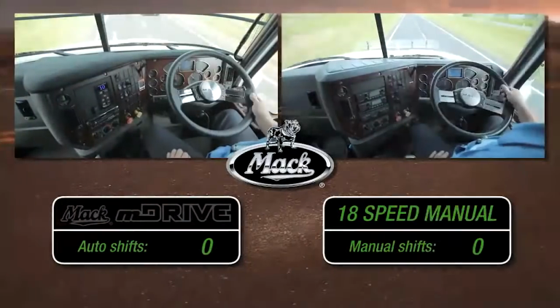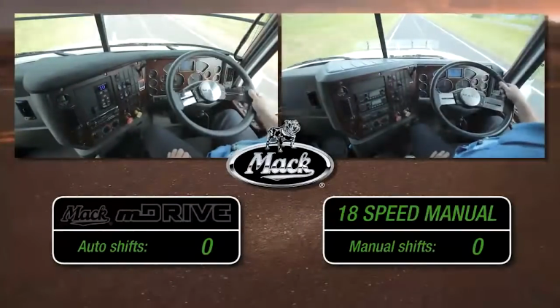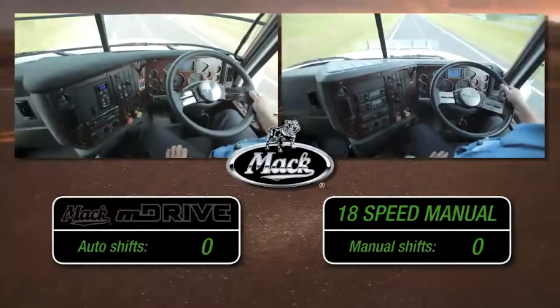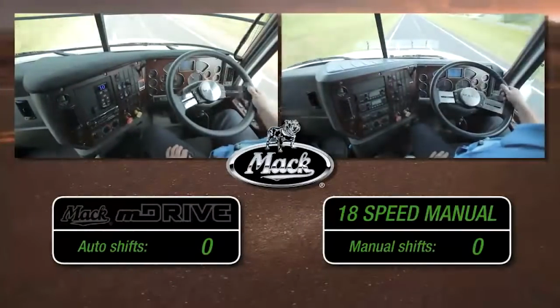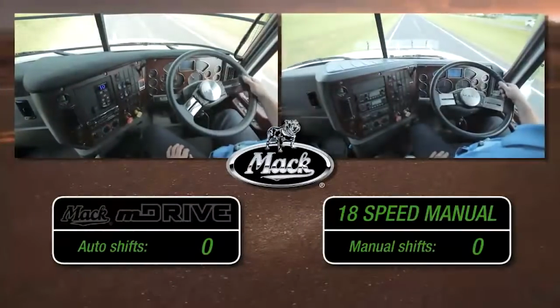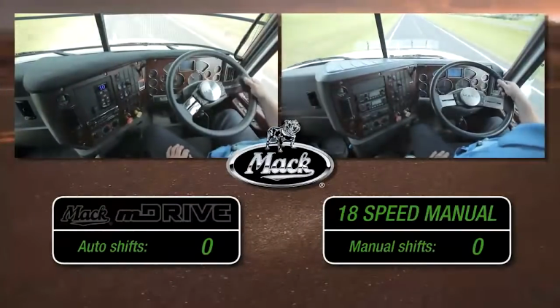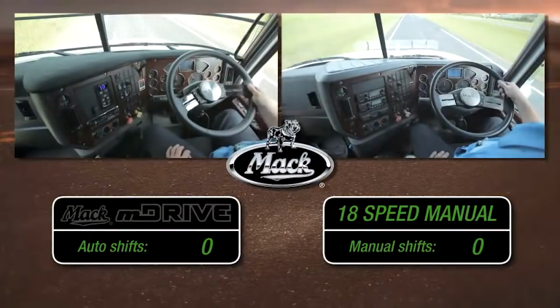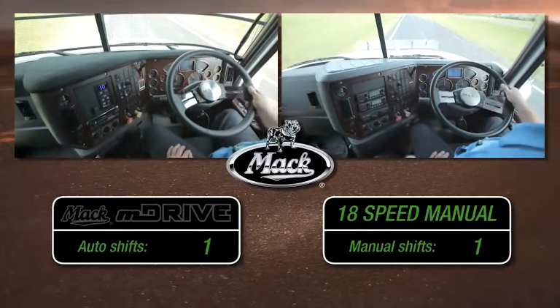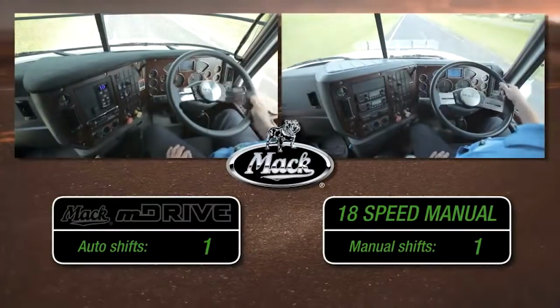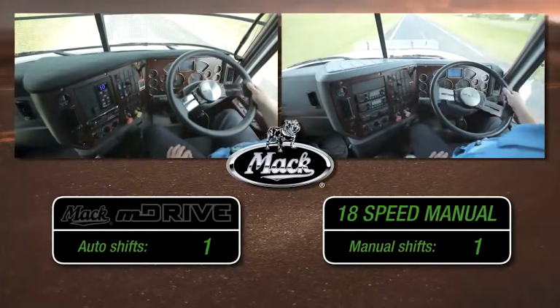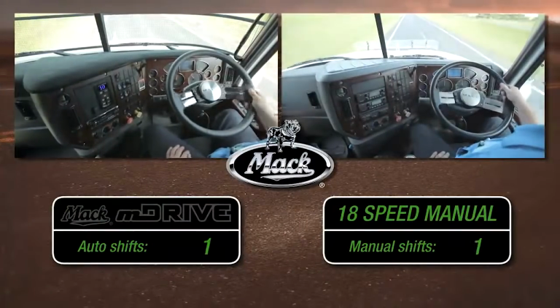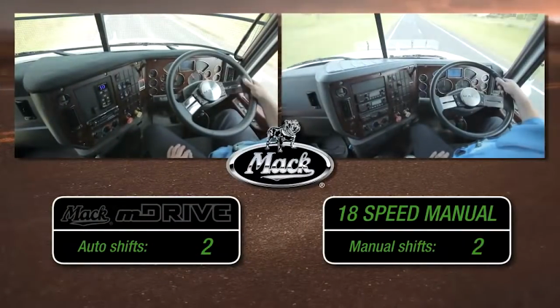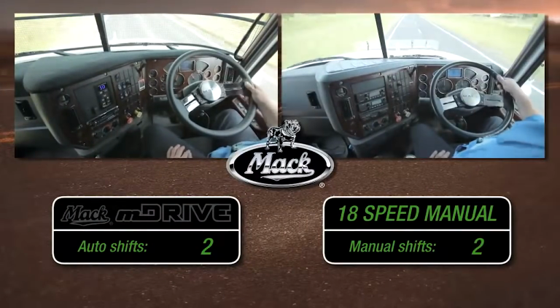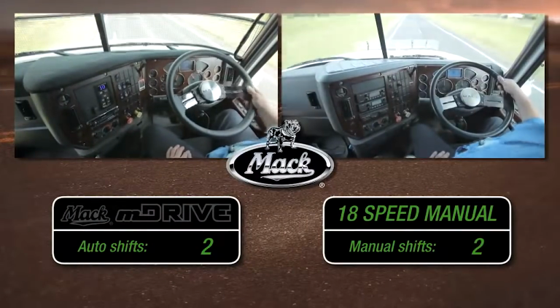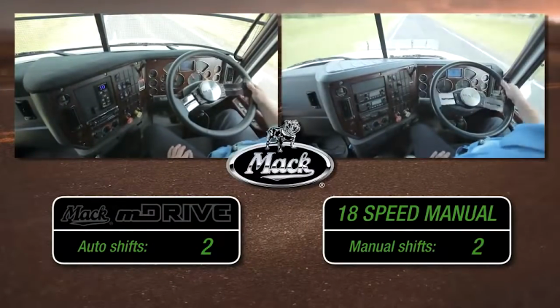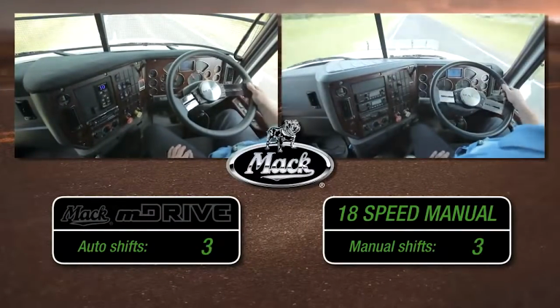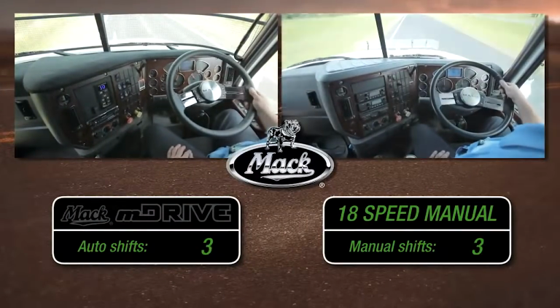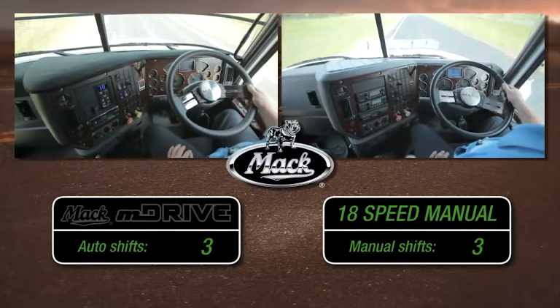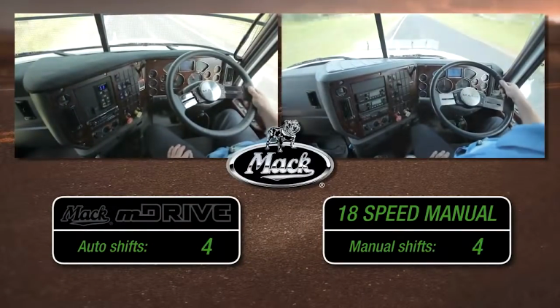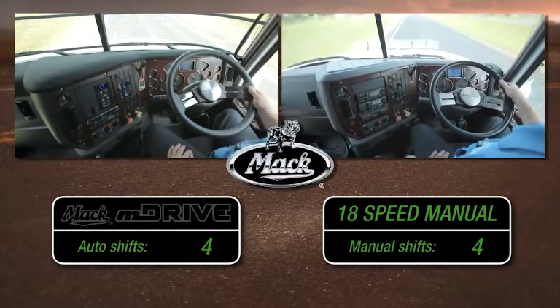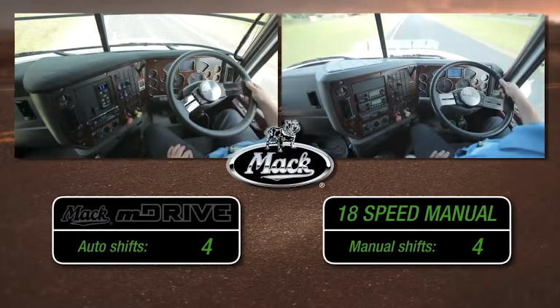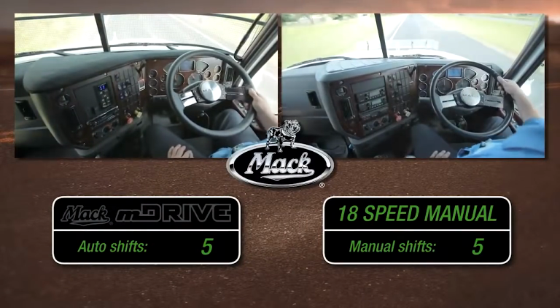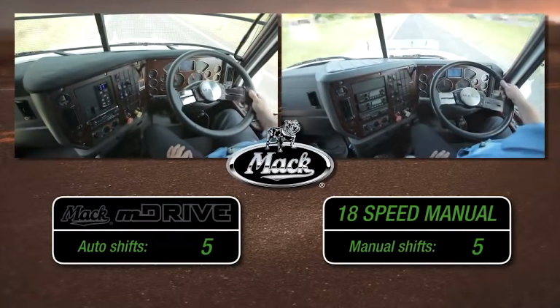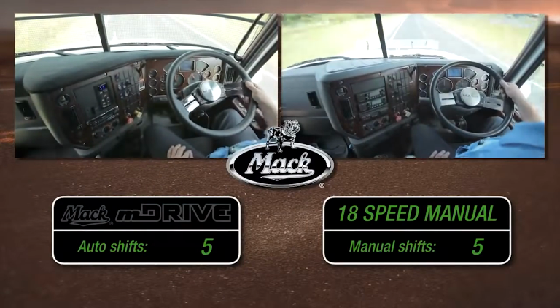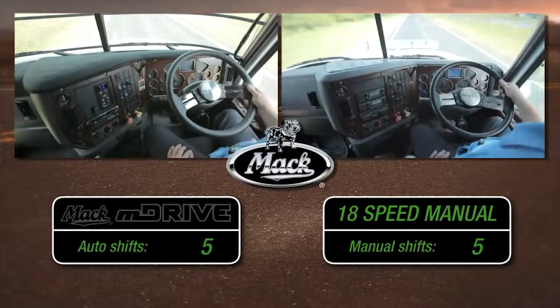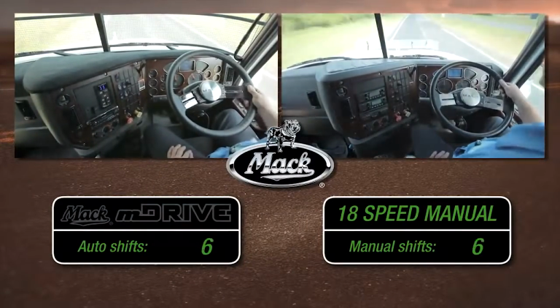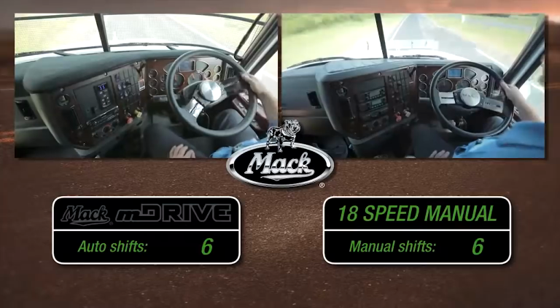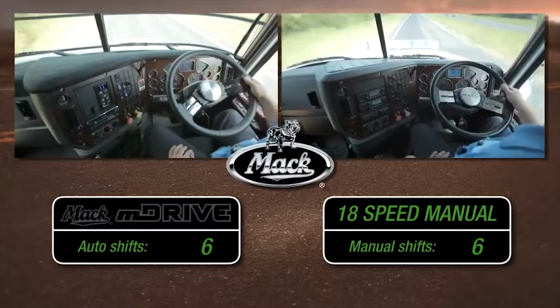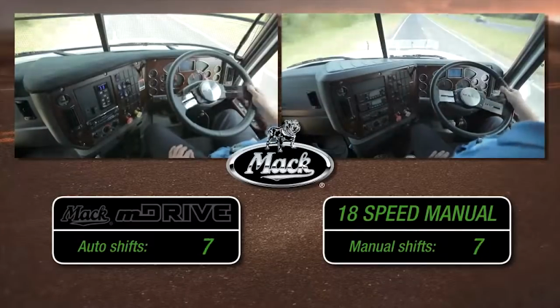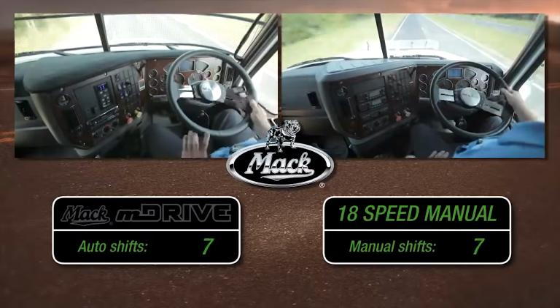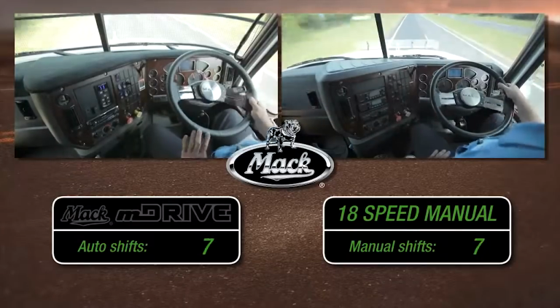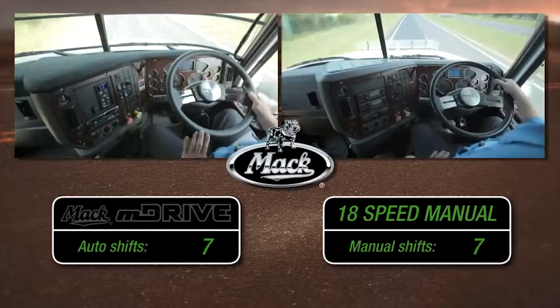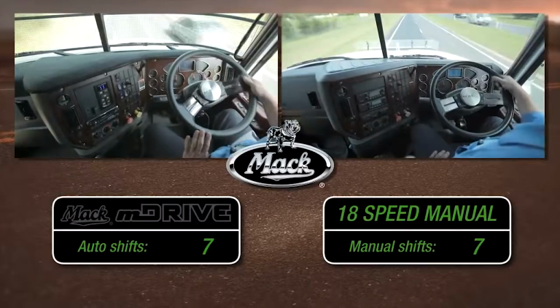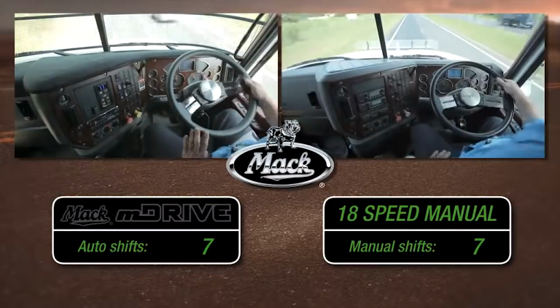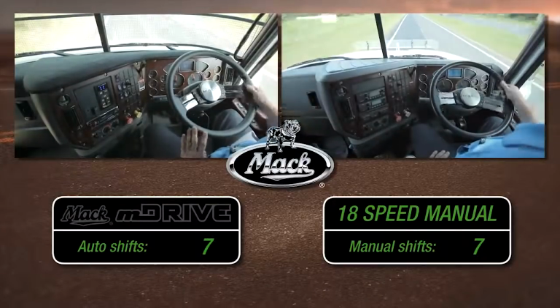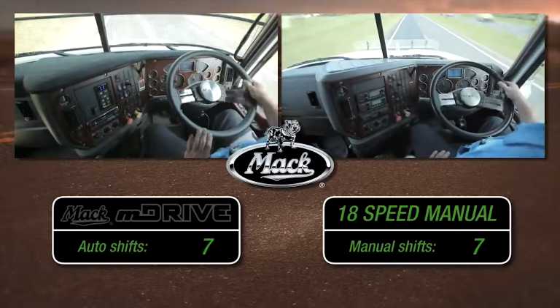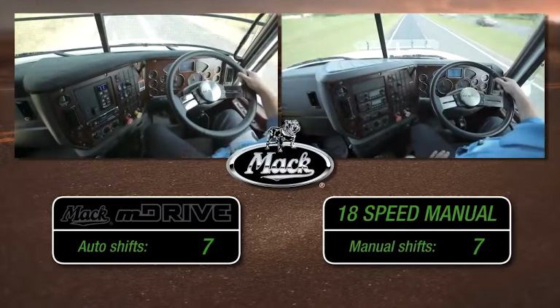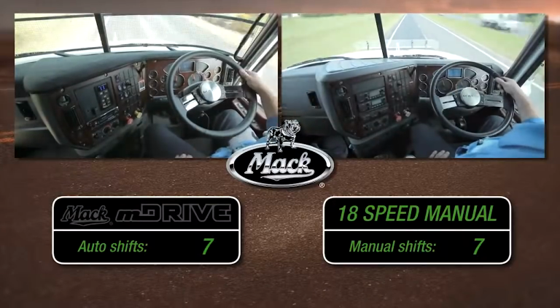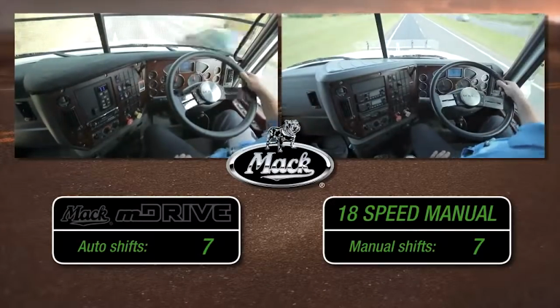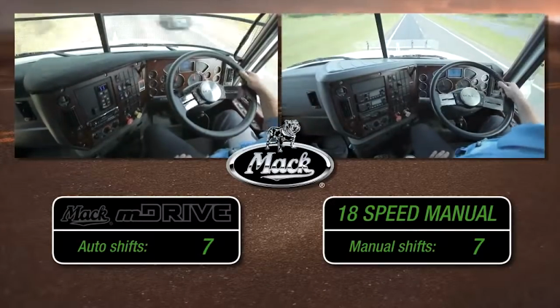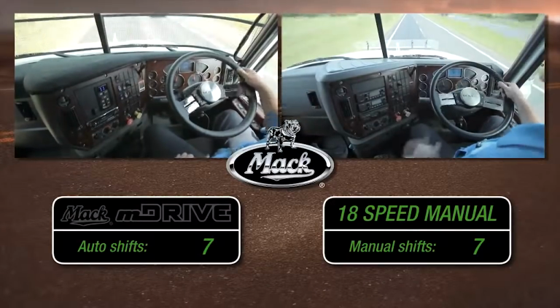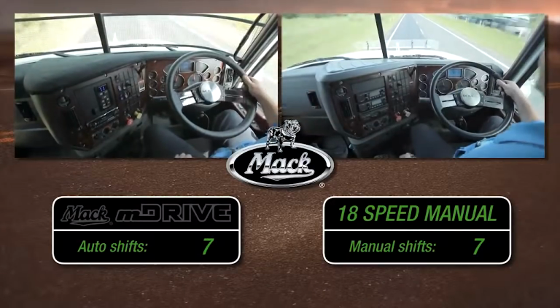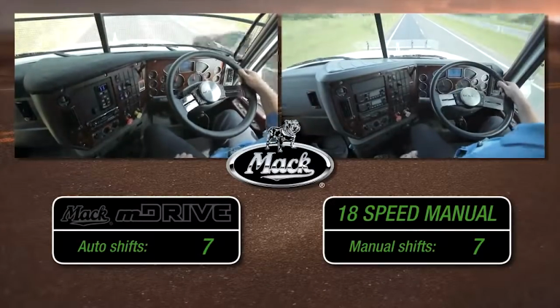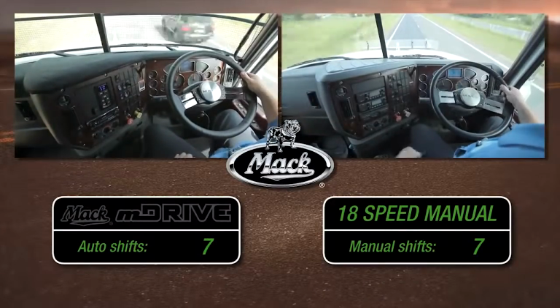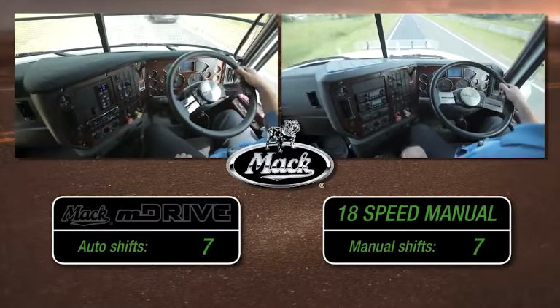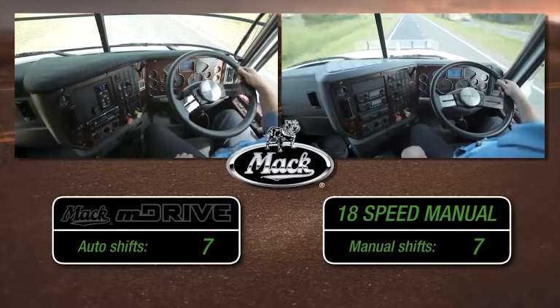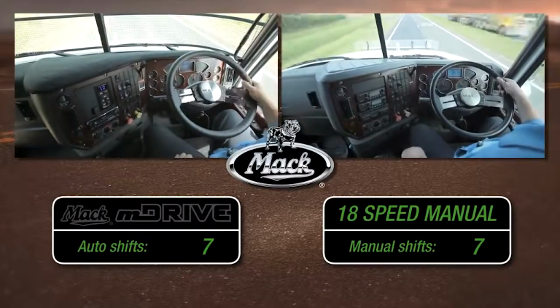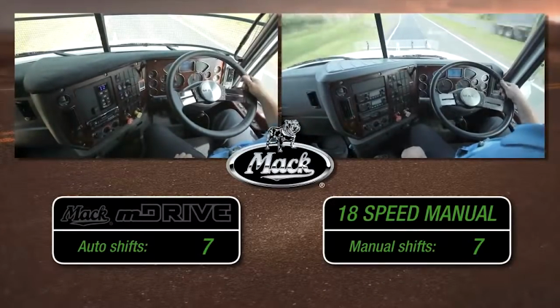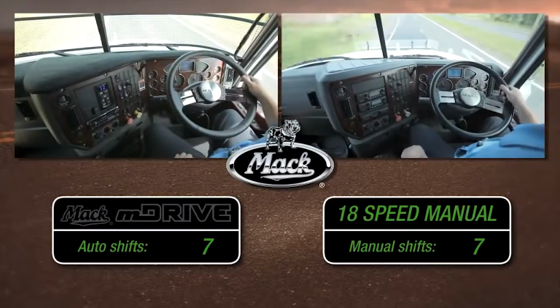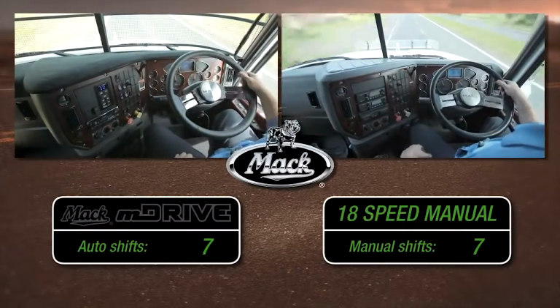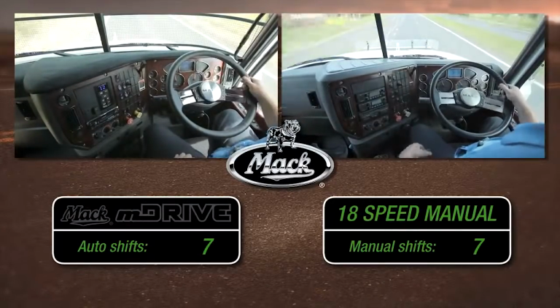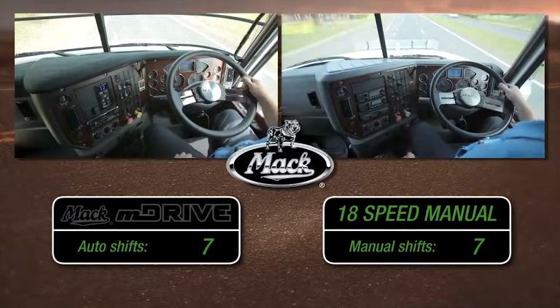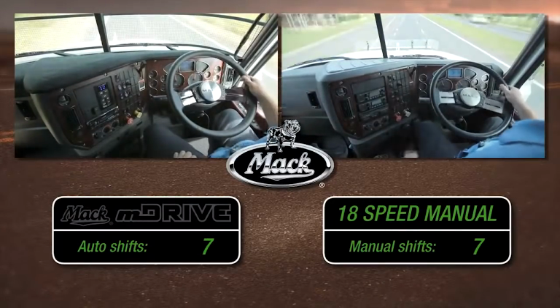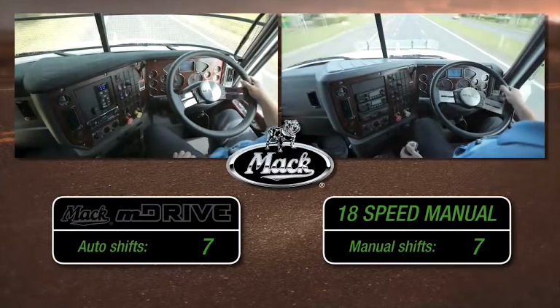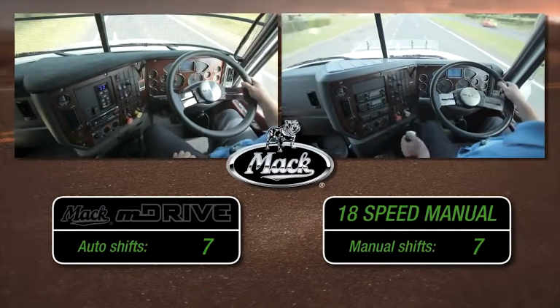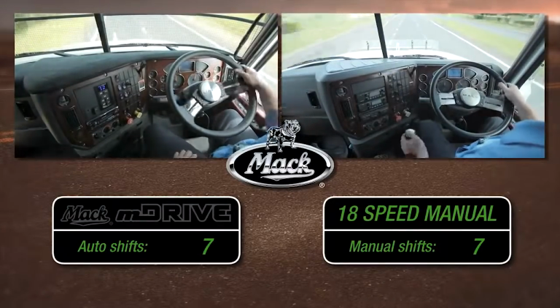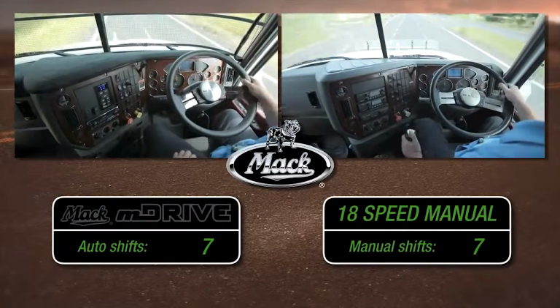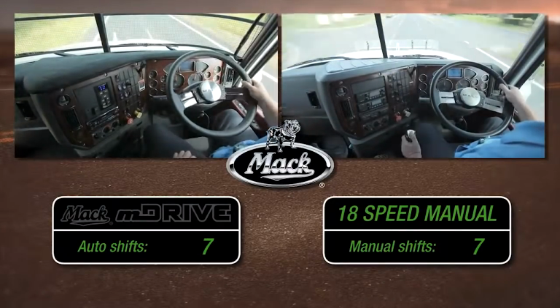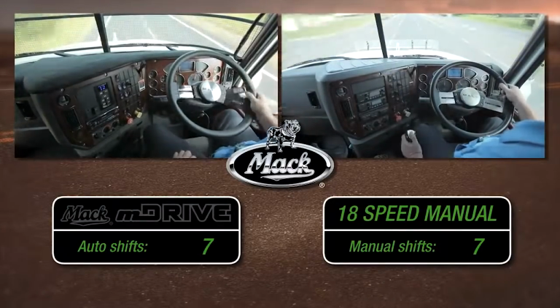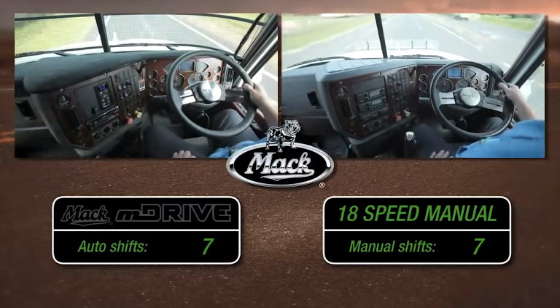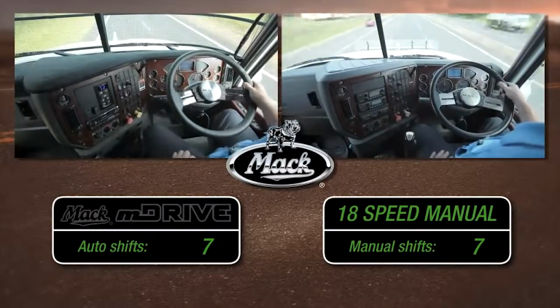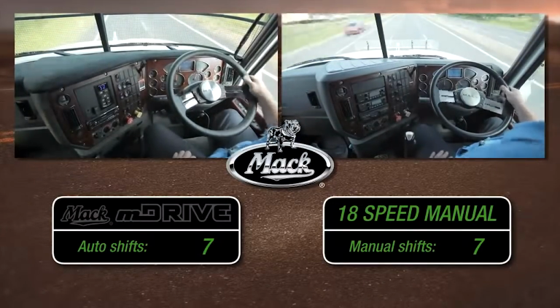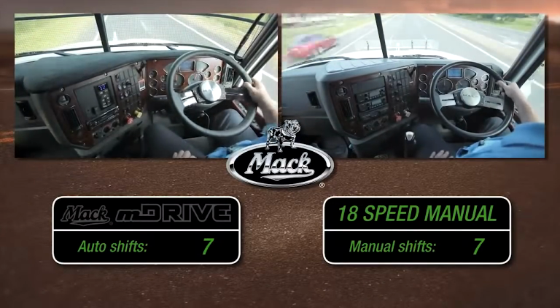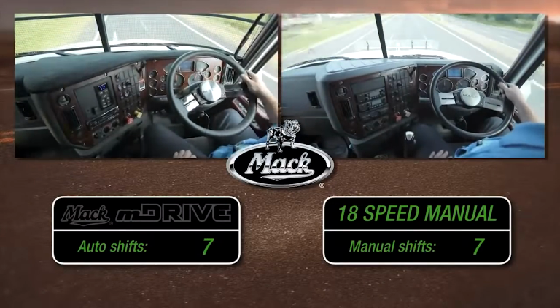On this 10 kilometre highway run, both trucks require seven gear changes. No prizes for guessing who's doing the most arm work.